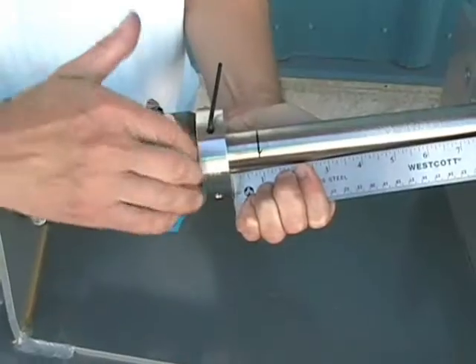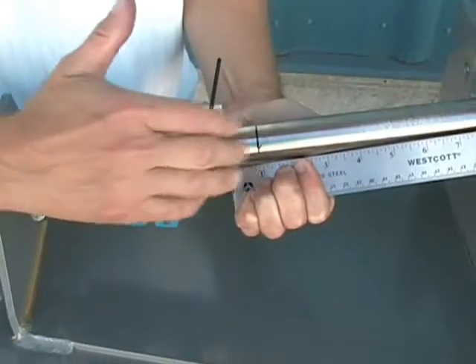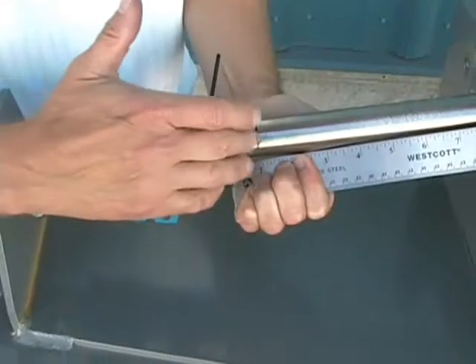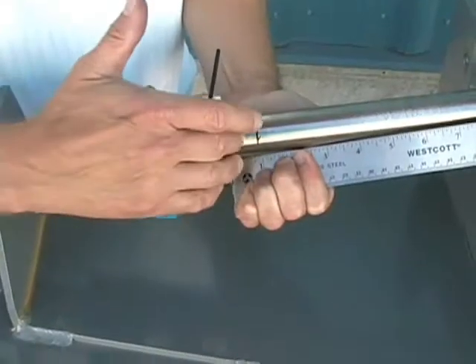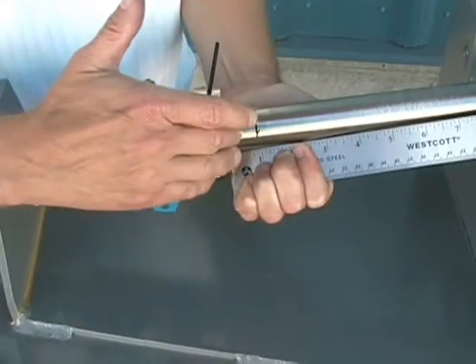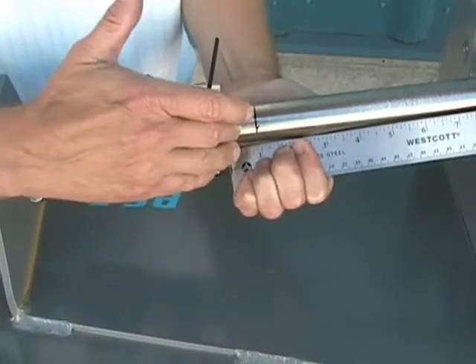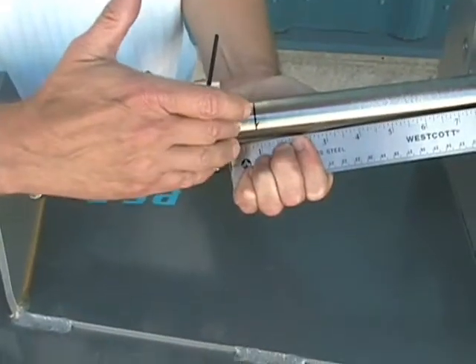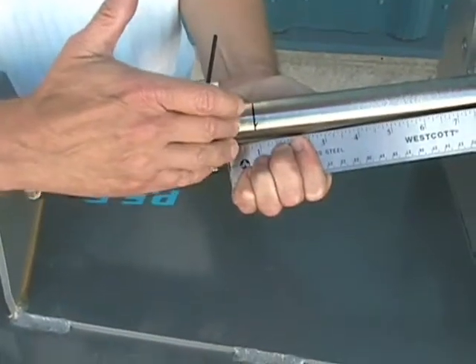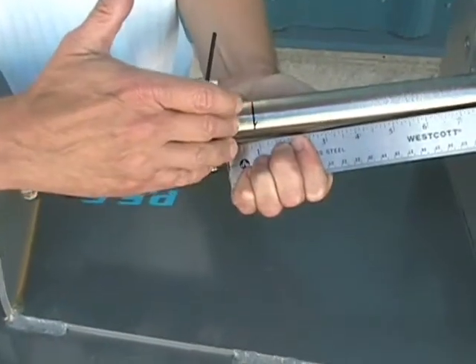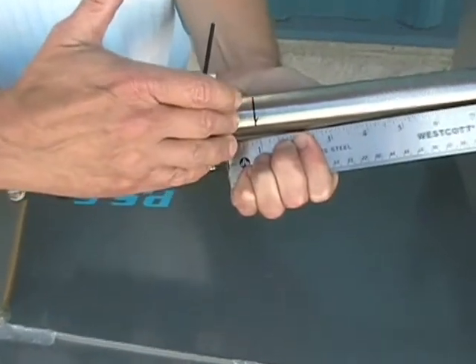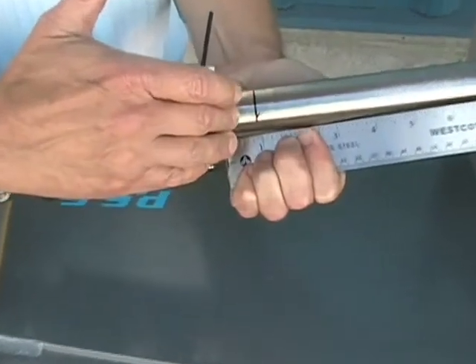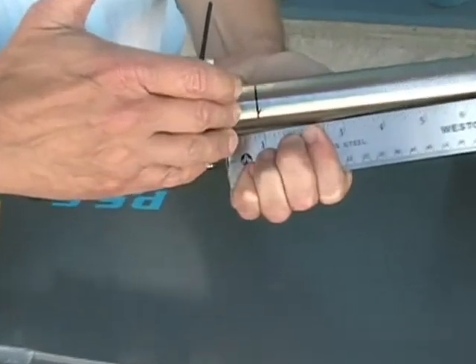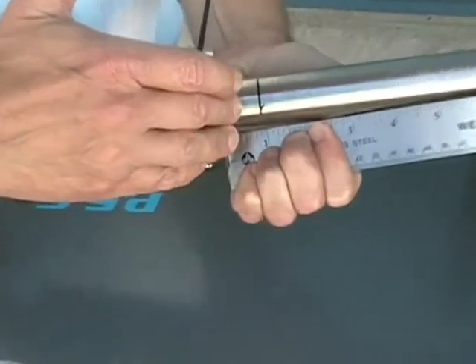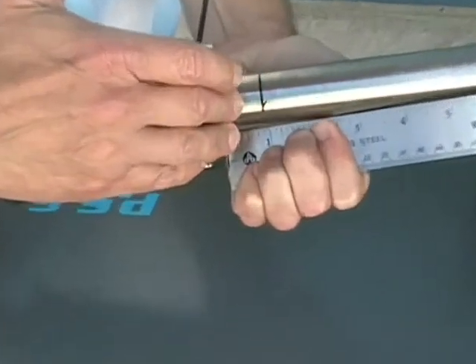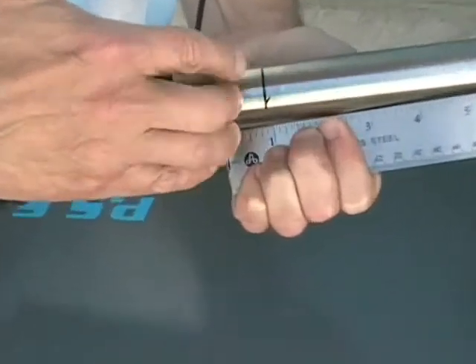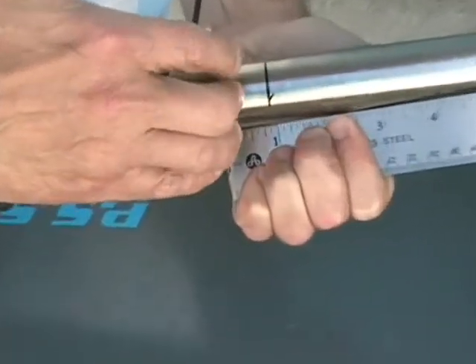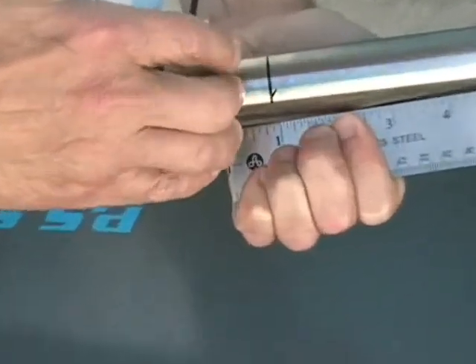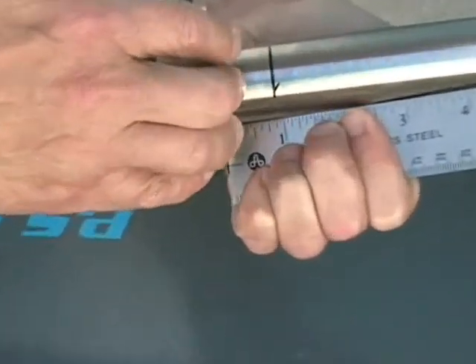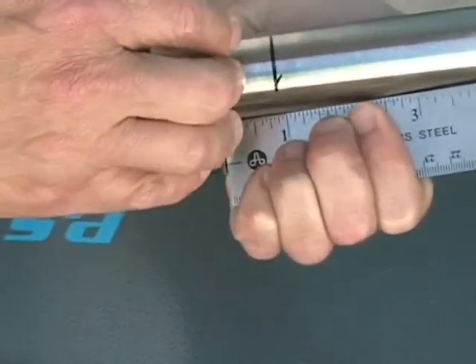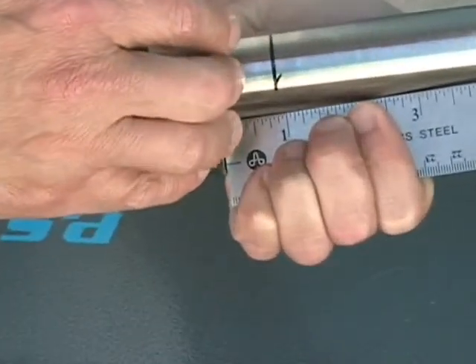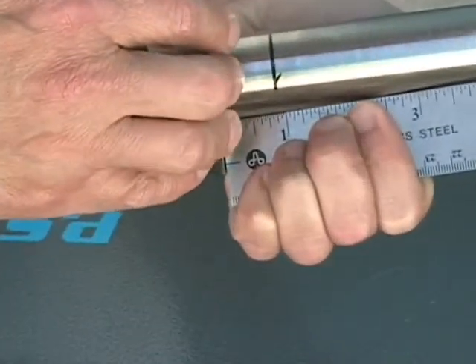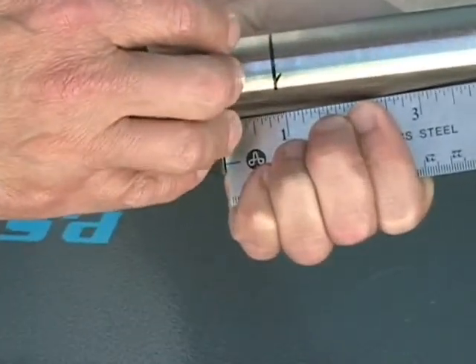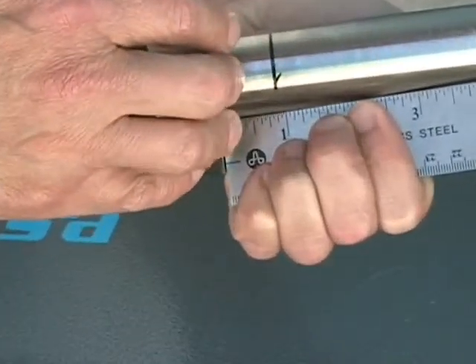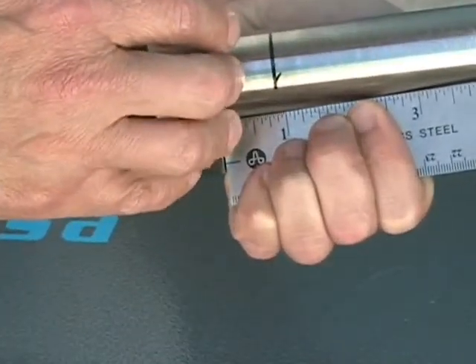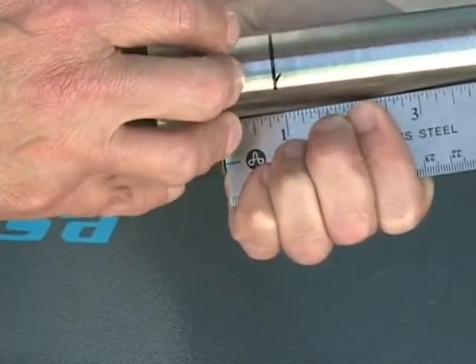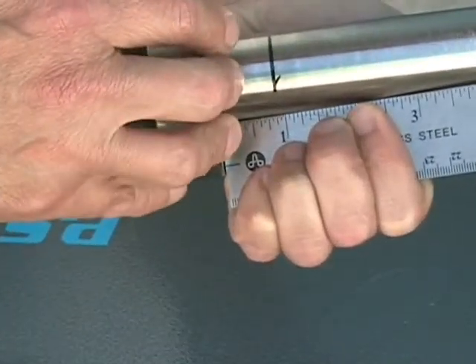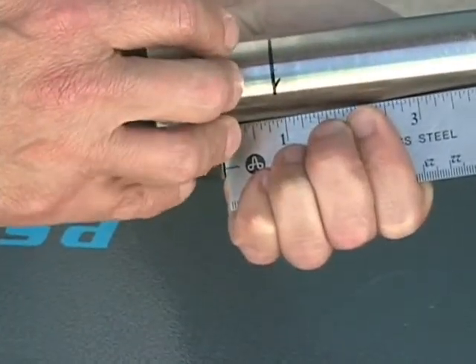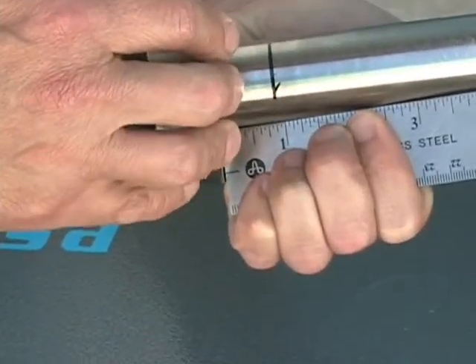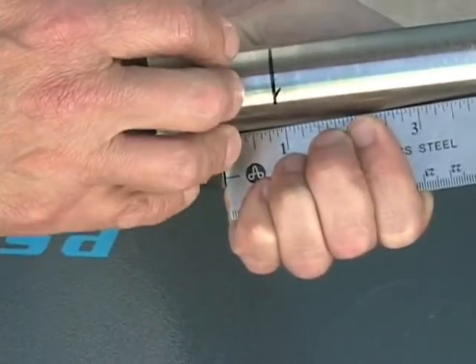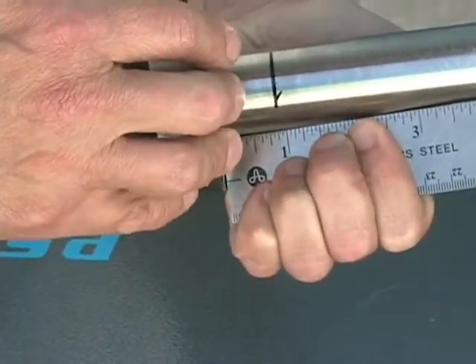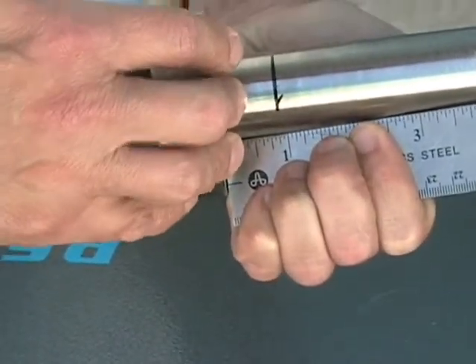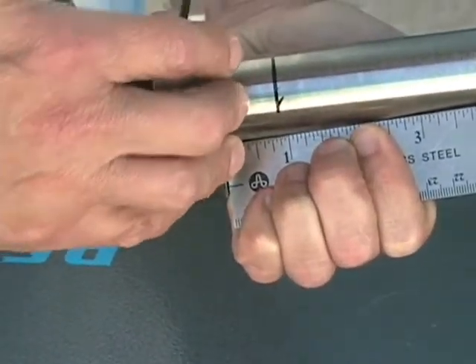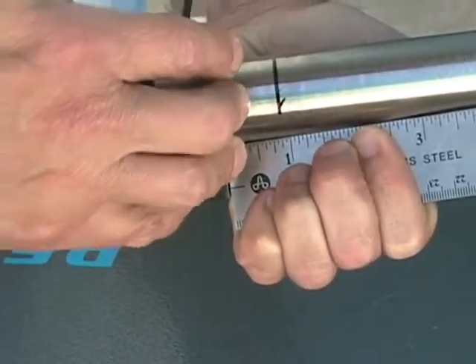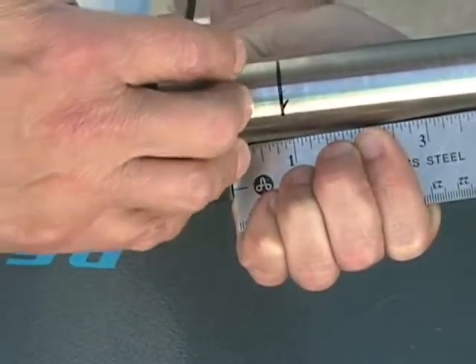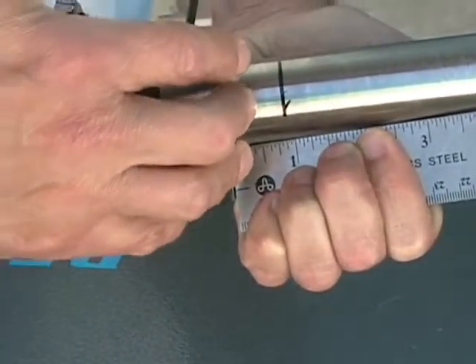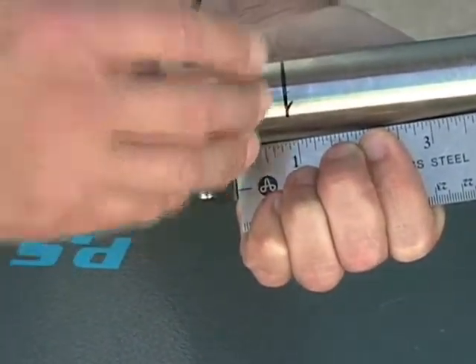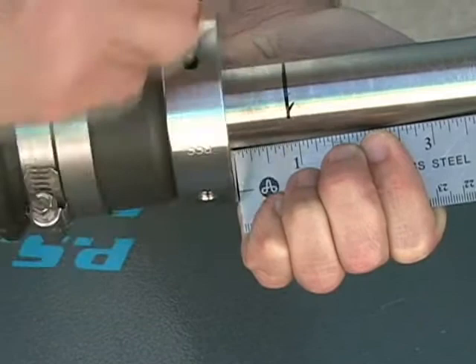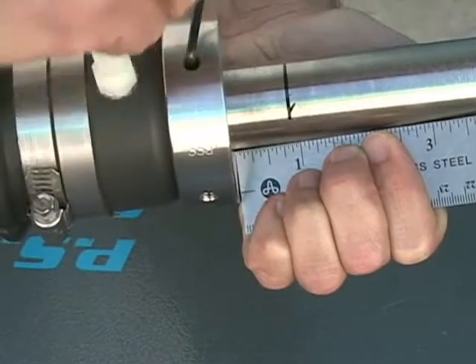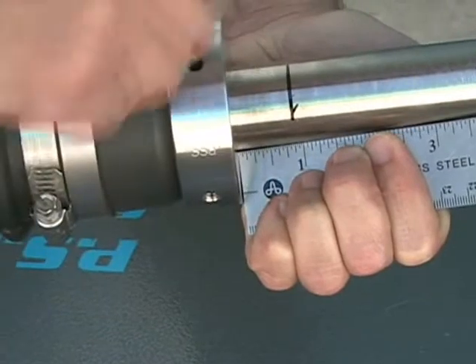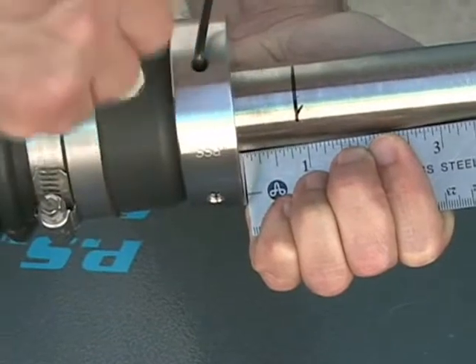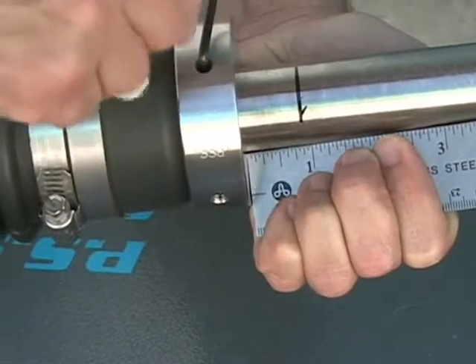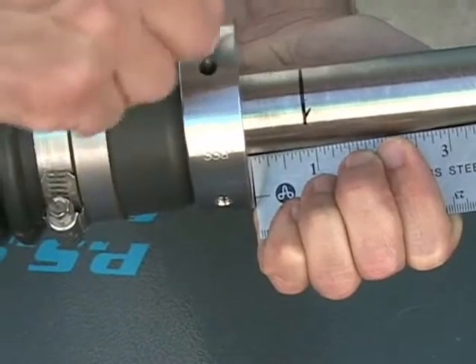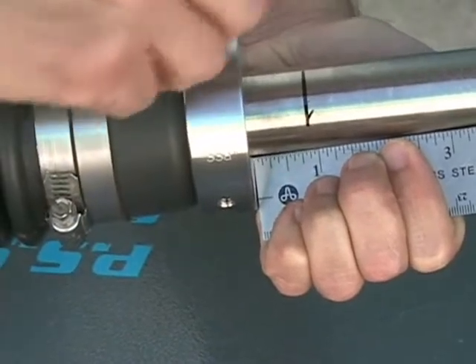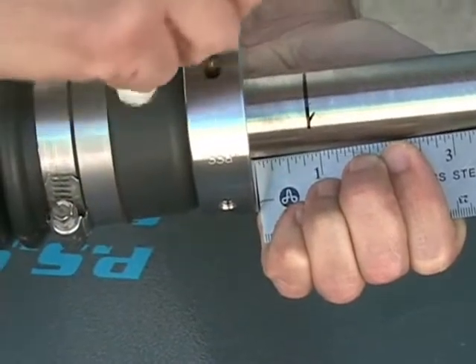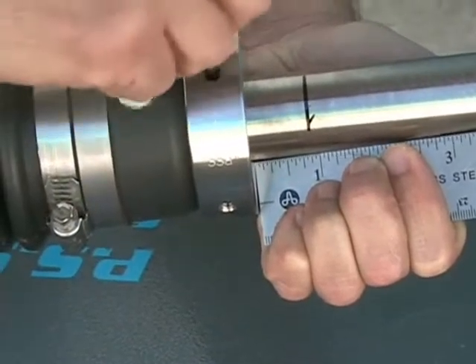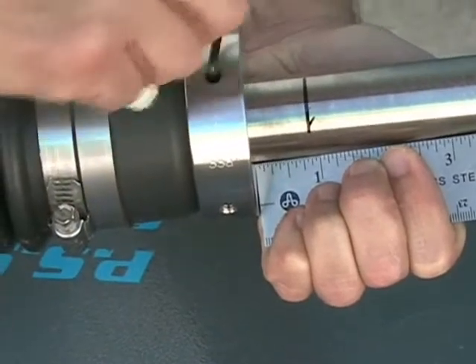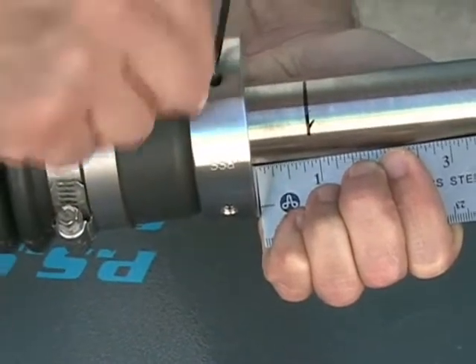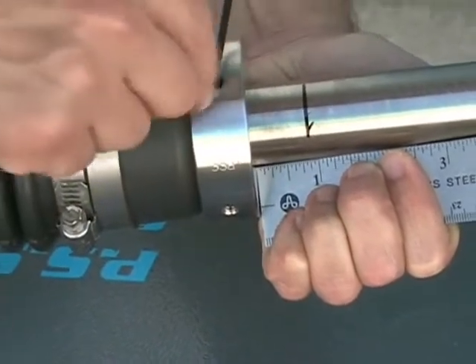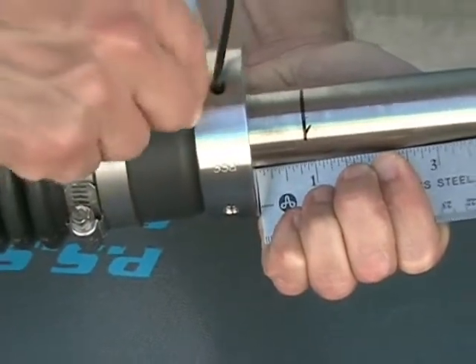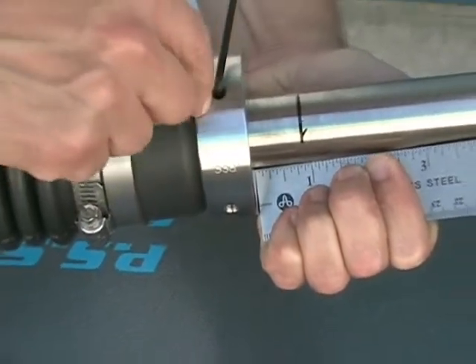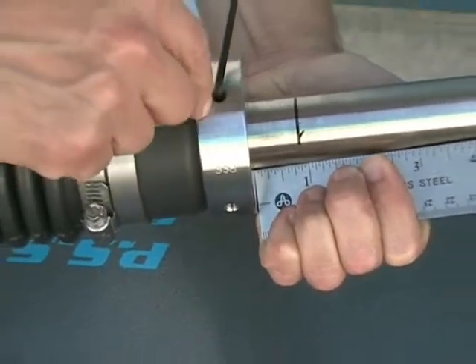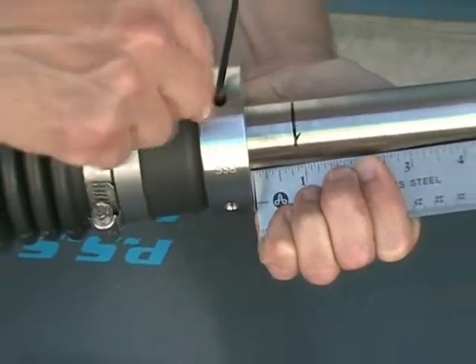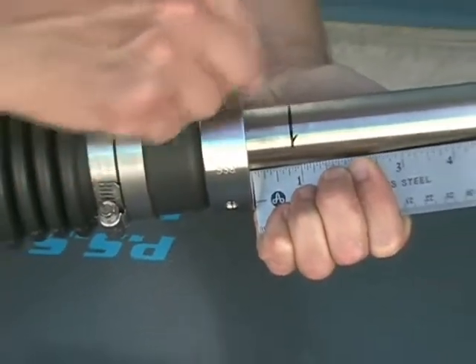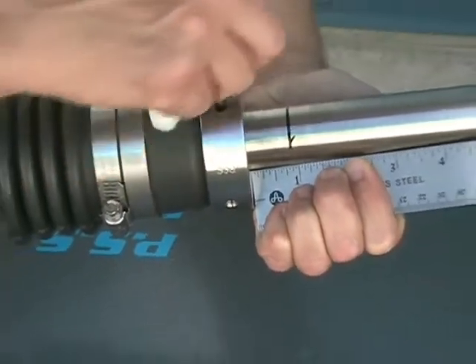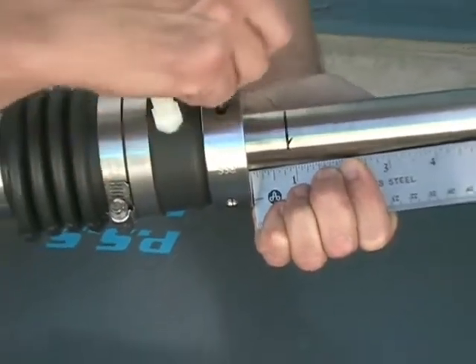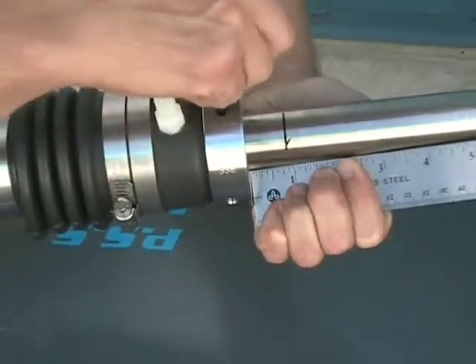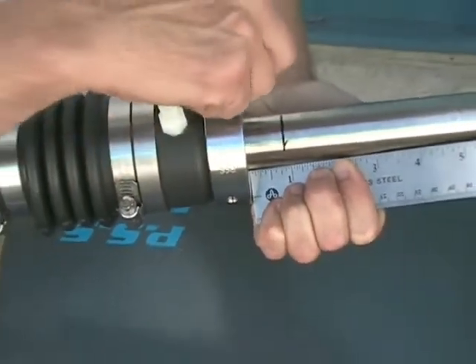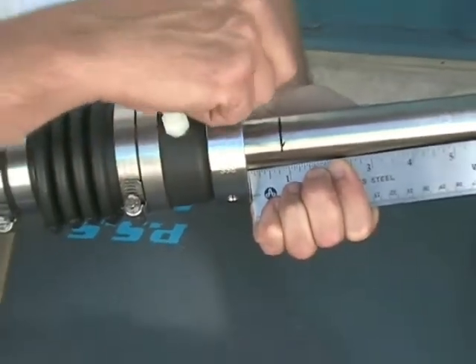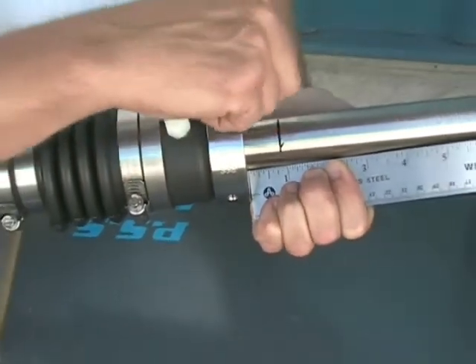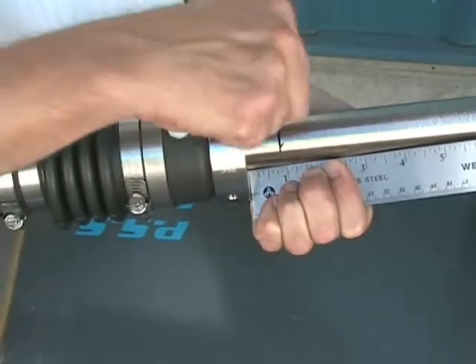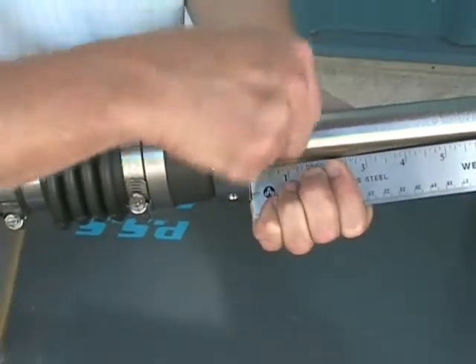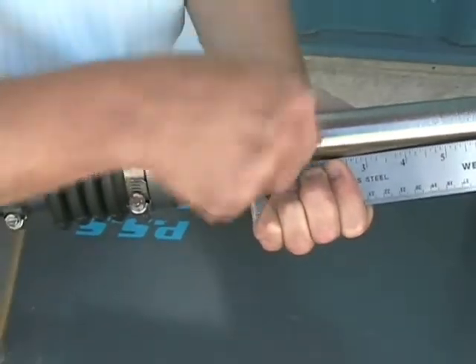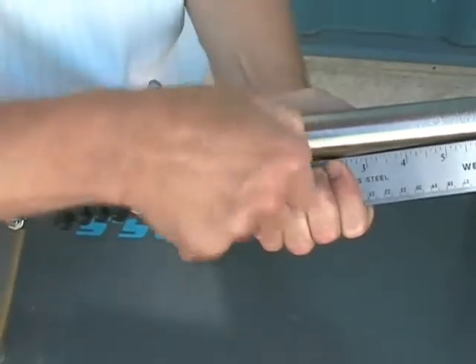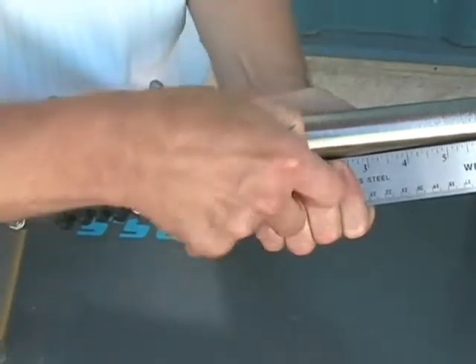Once we've added the one inch of preload to the bellow, we're going to take and secure the set screws to the shaft.